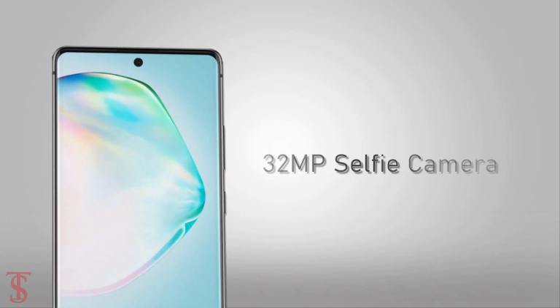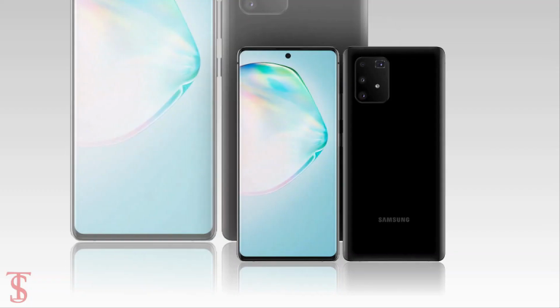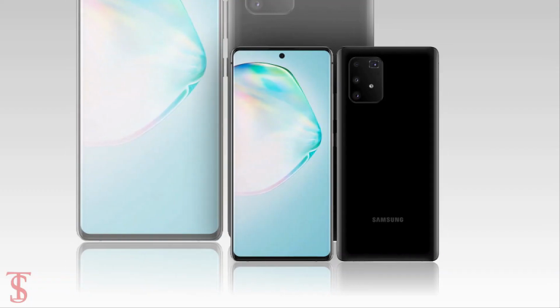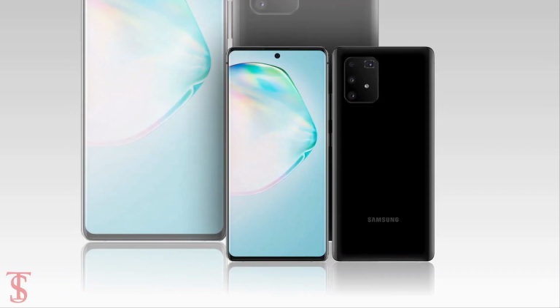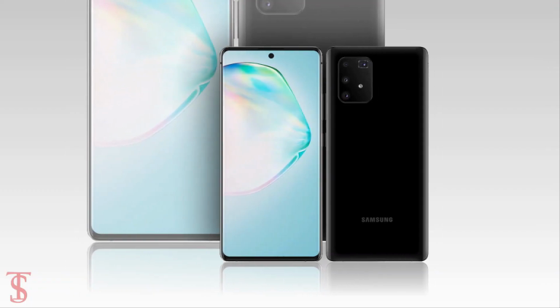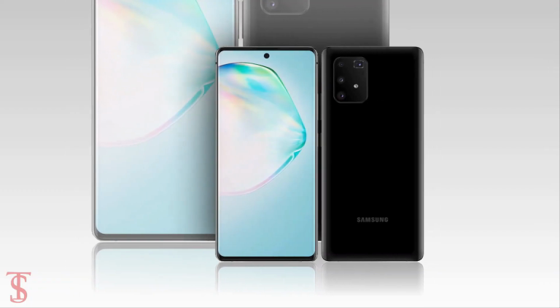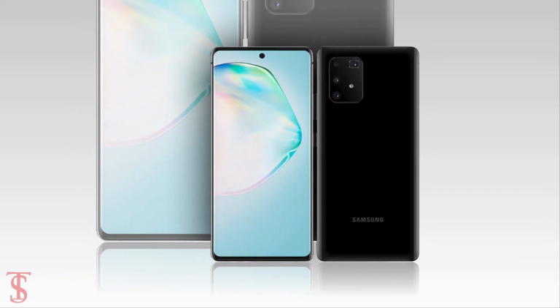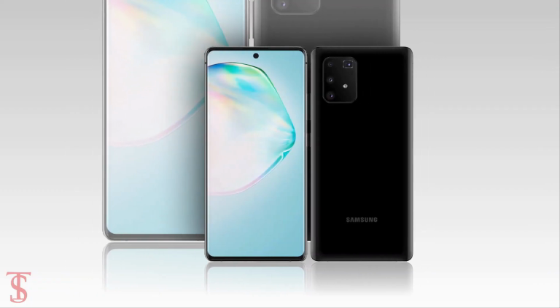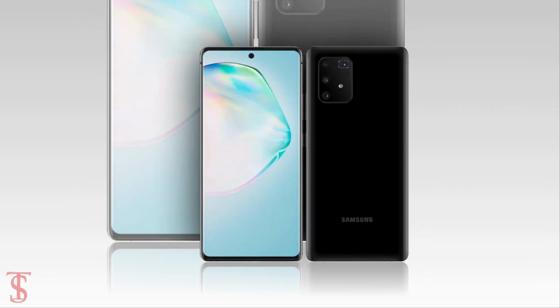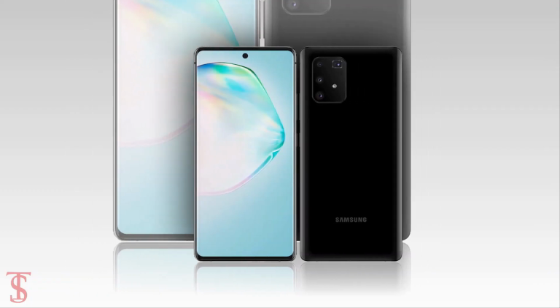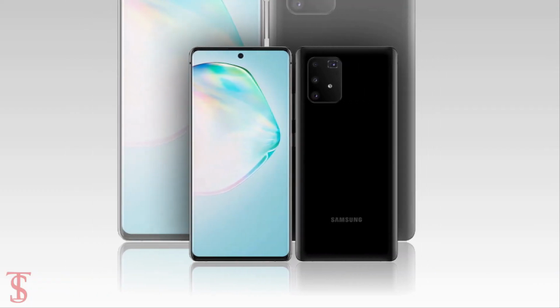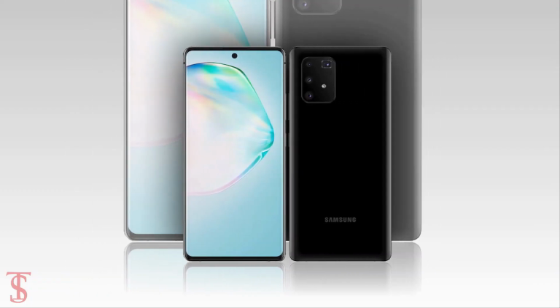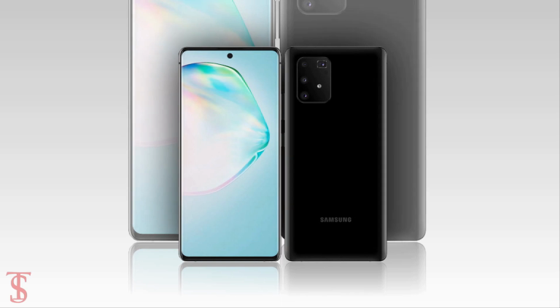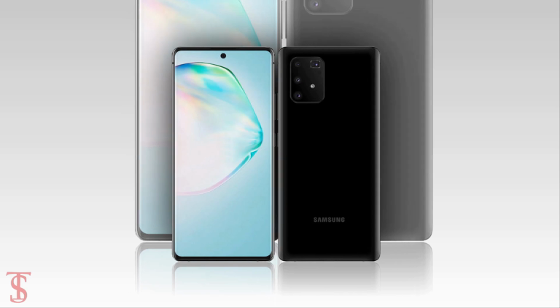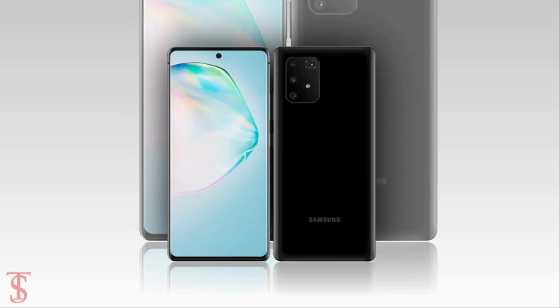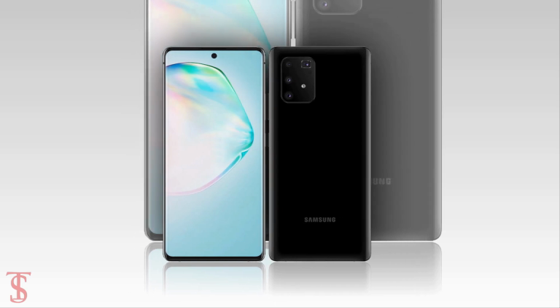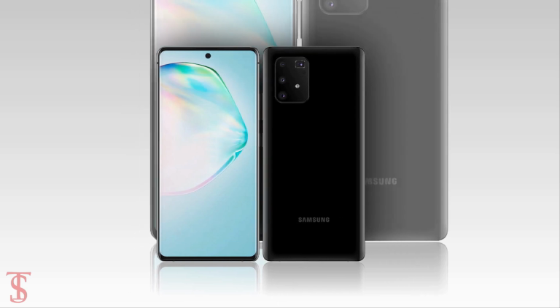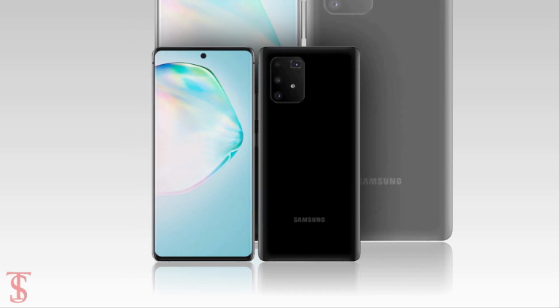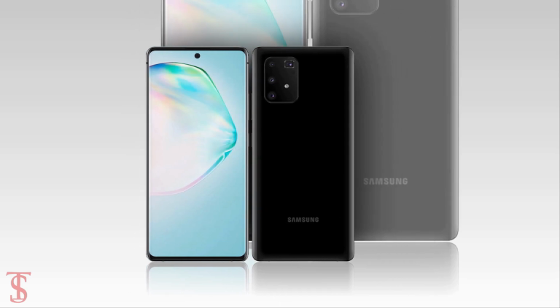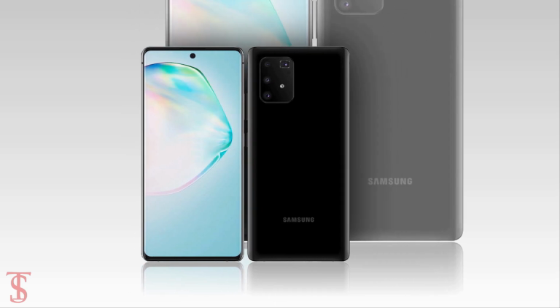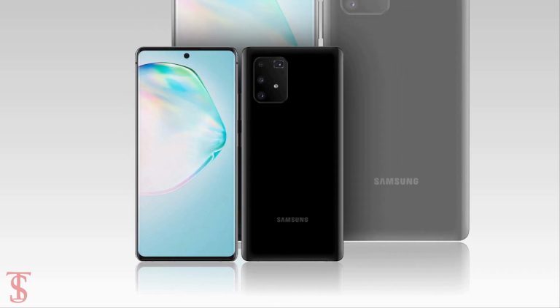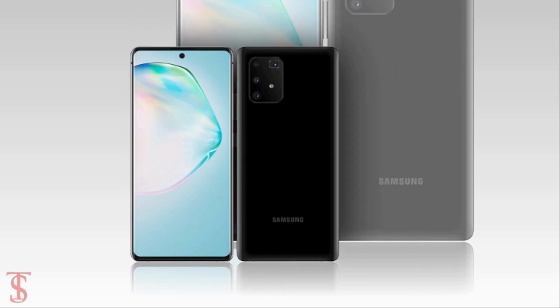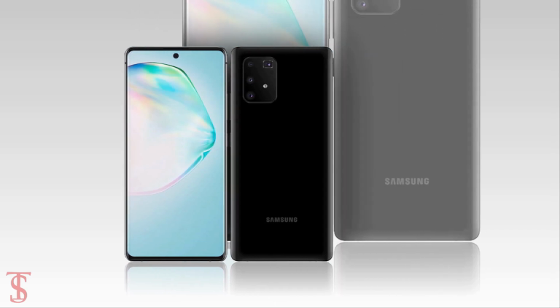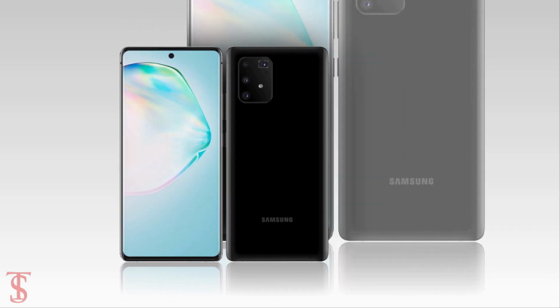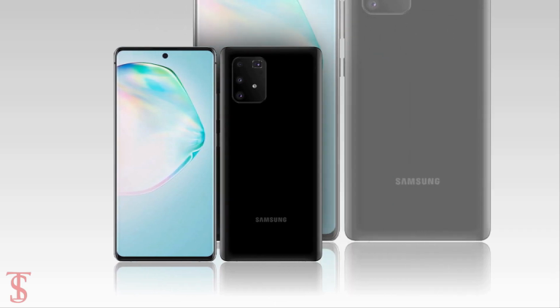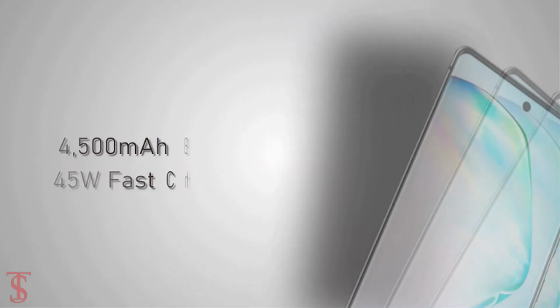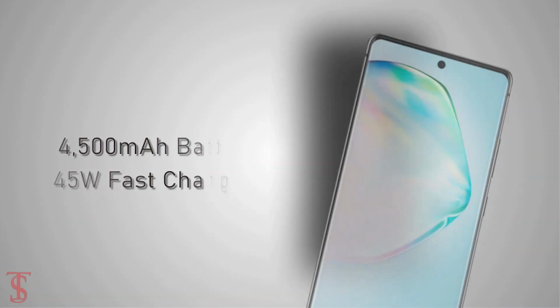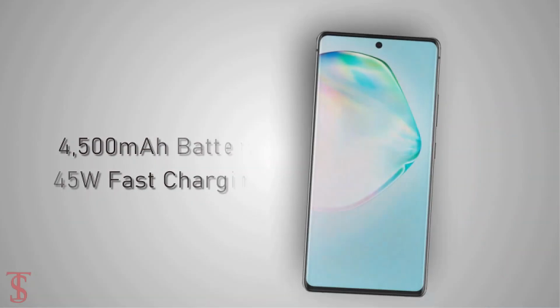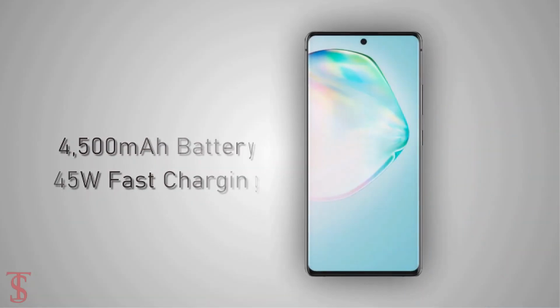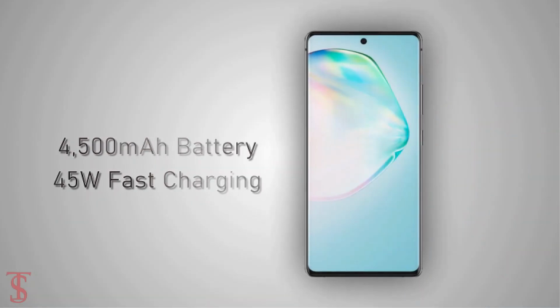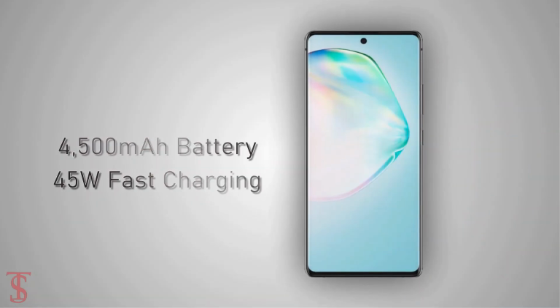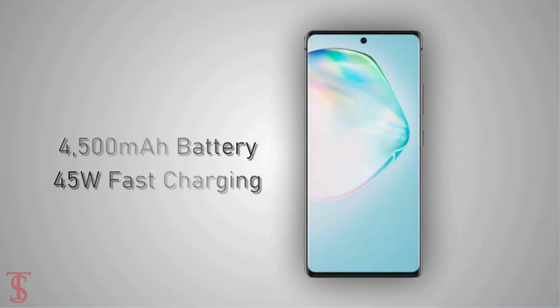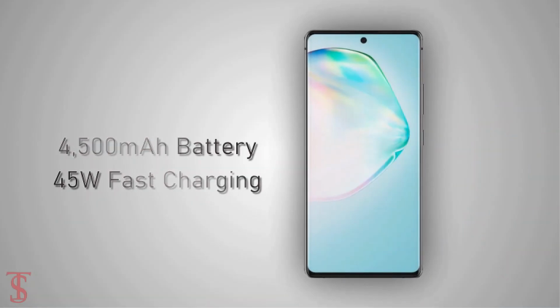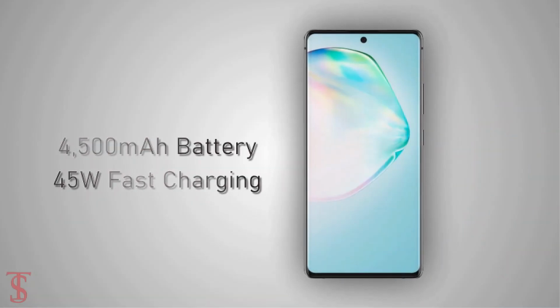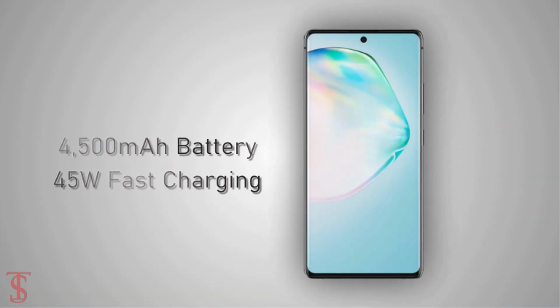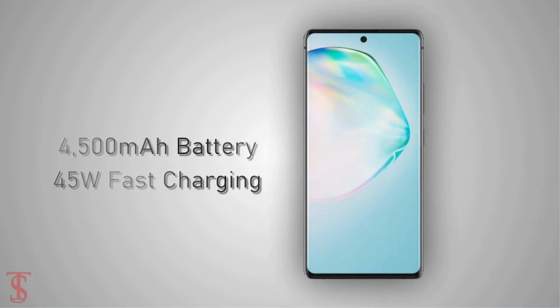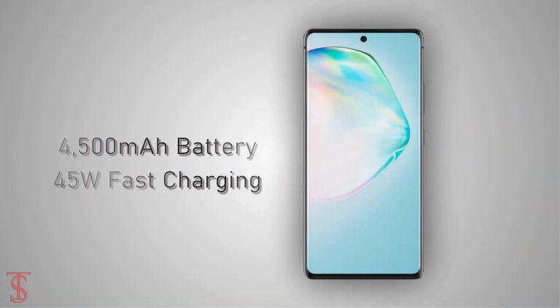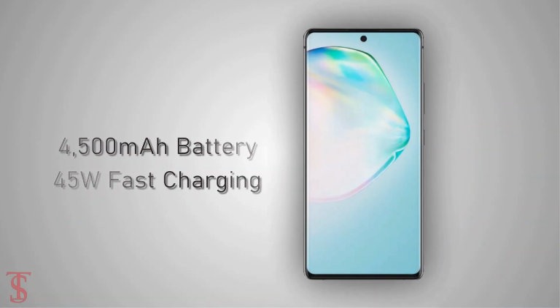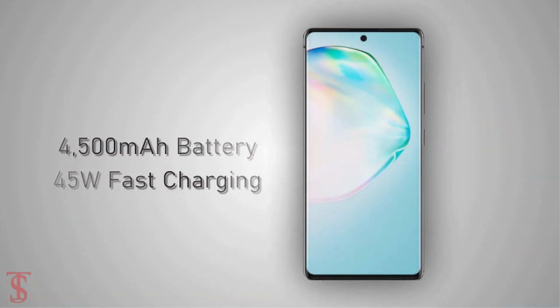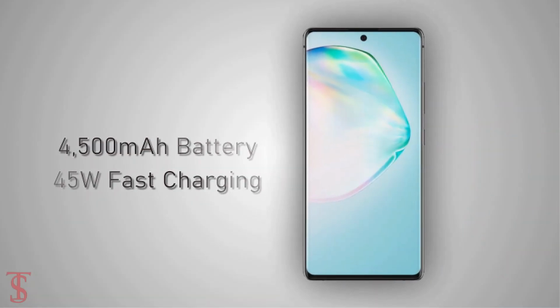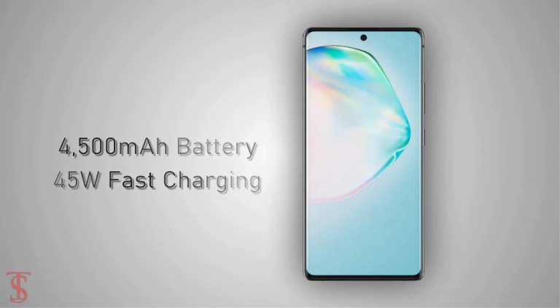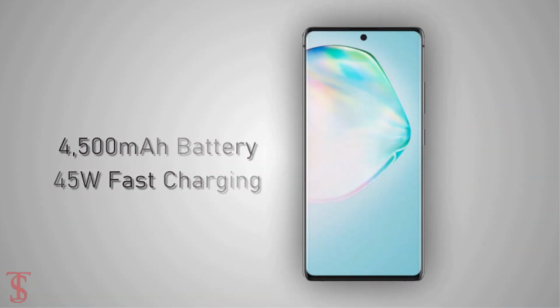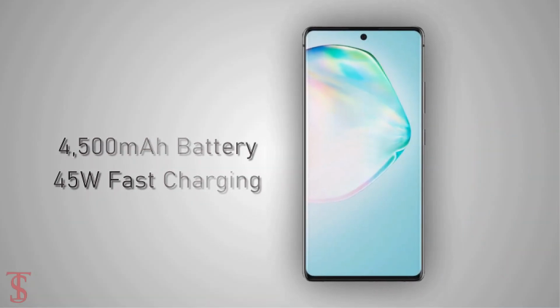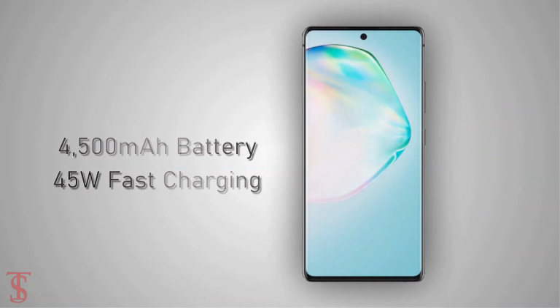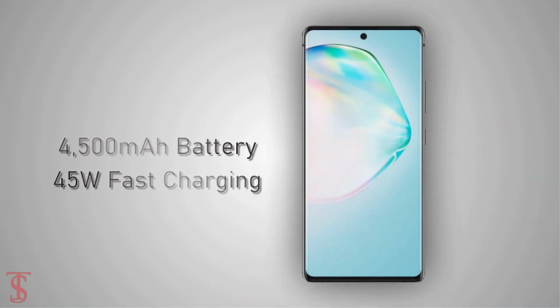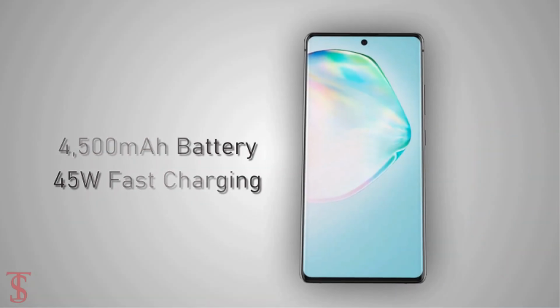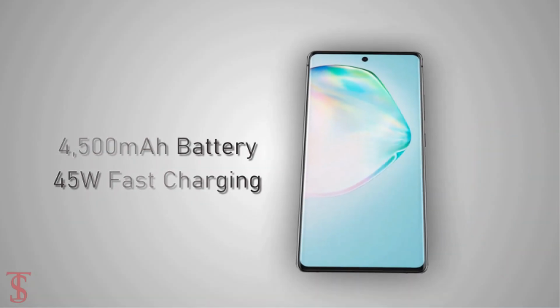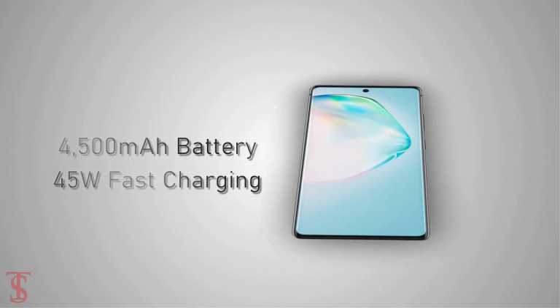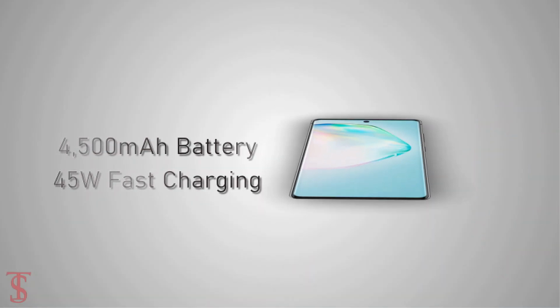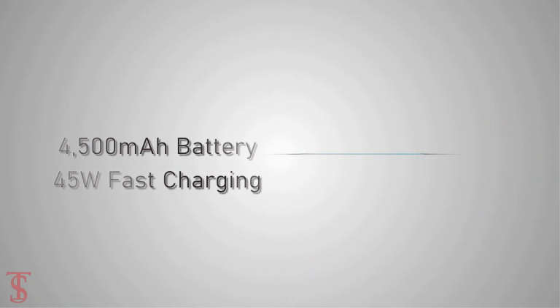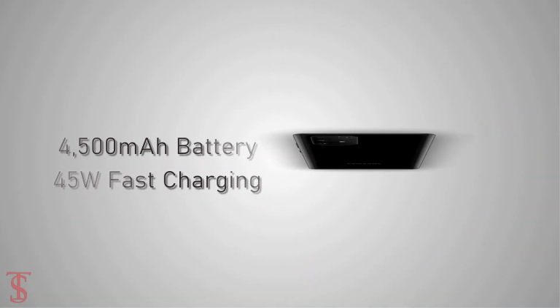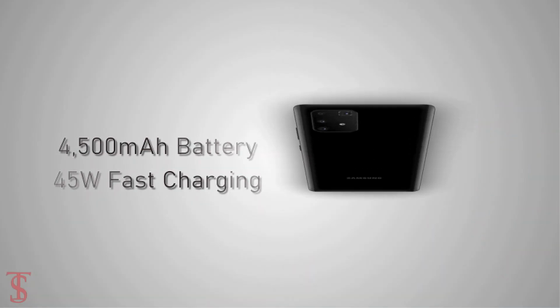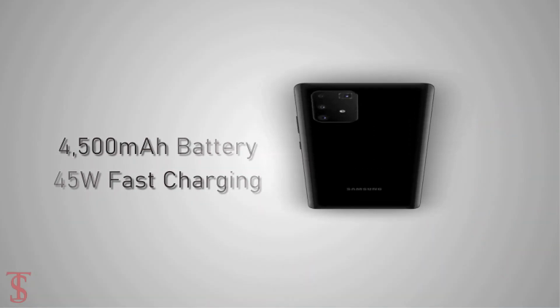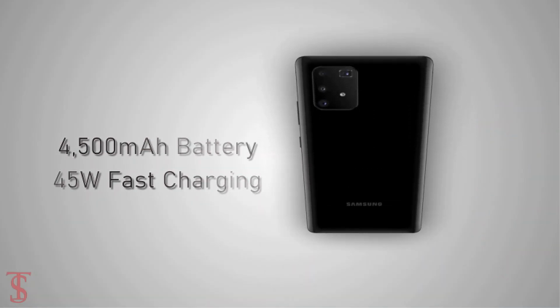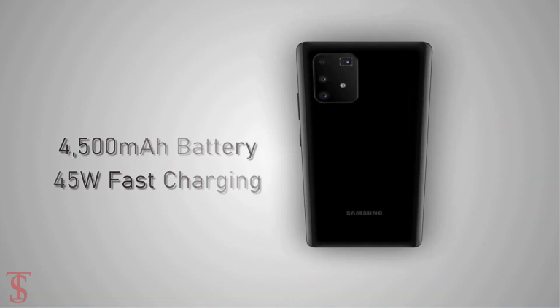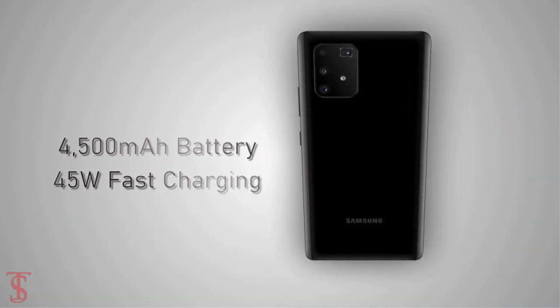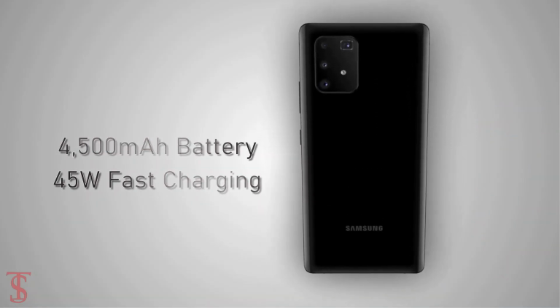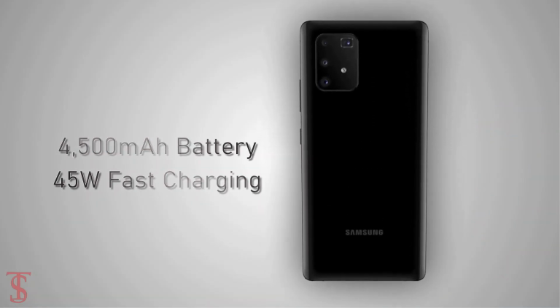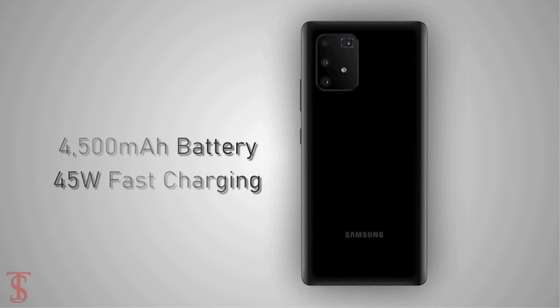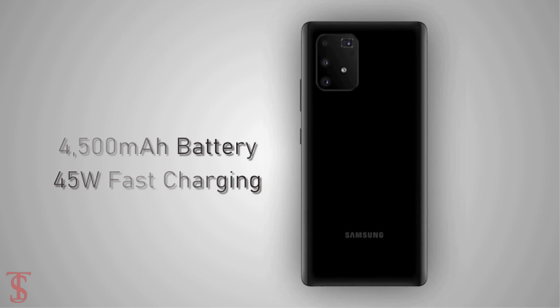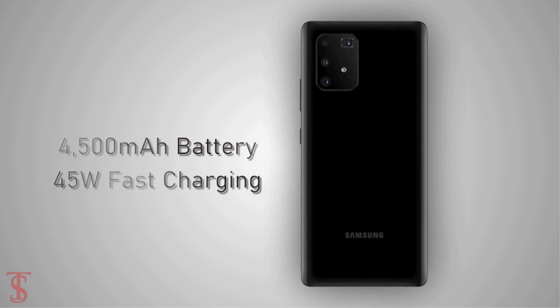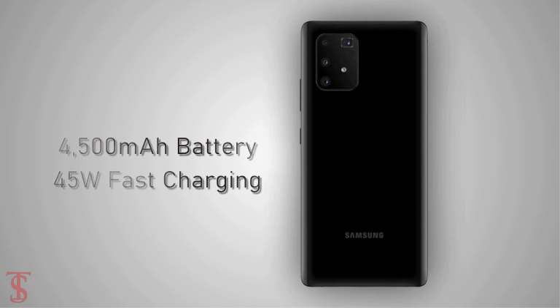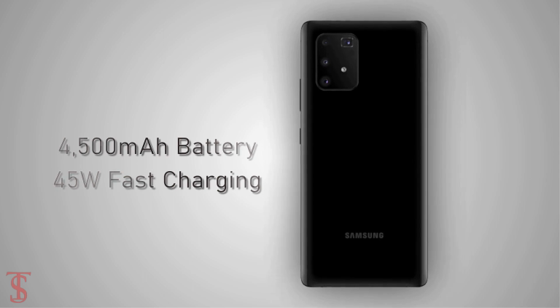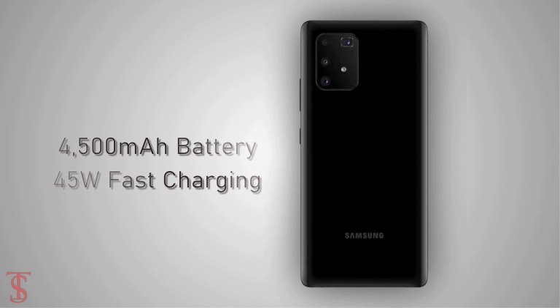The Galaxy A91 is also said to house a 4500mAh battery with 45W fast charging support.